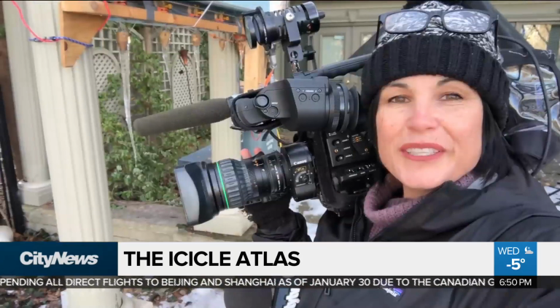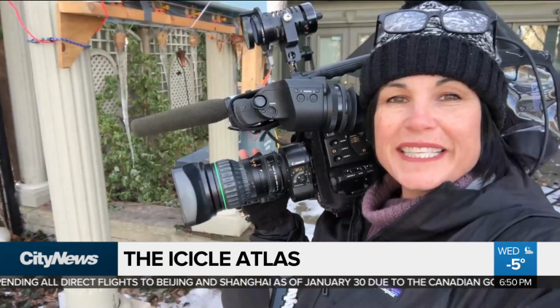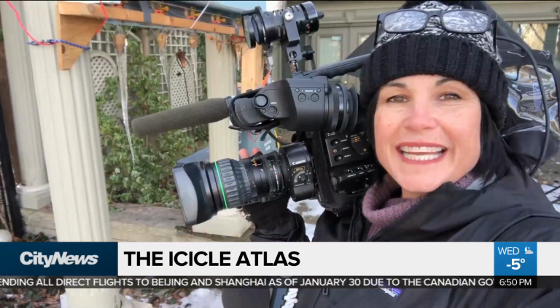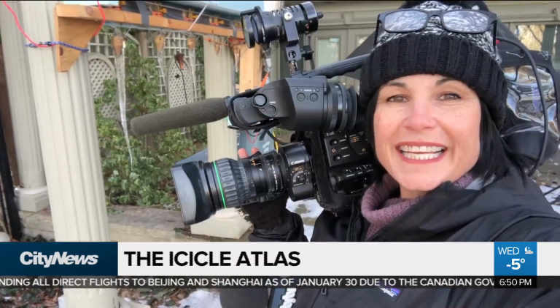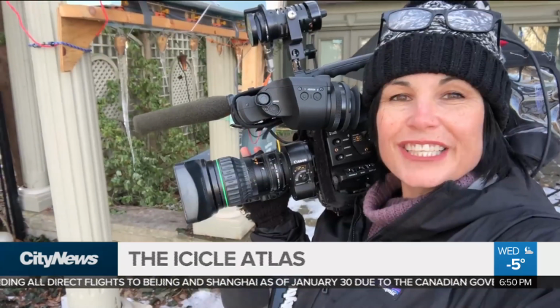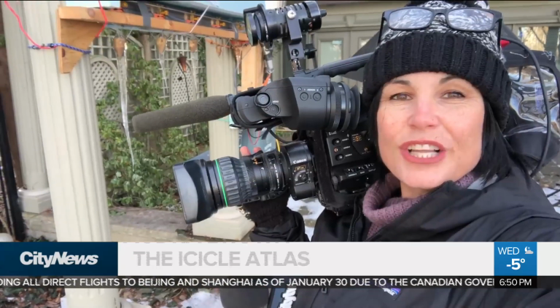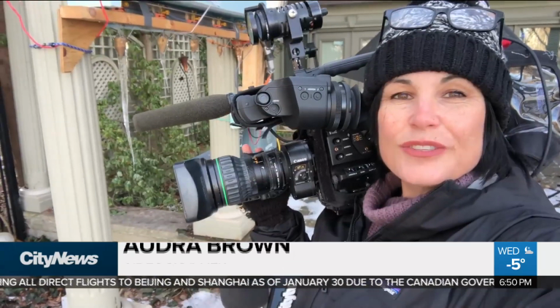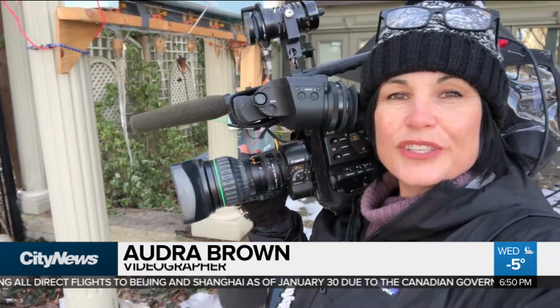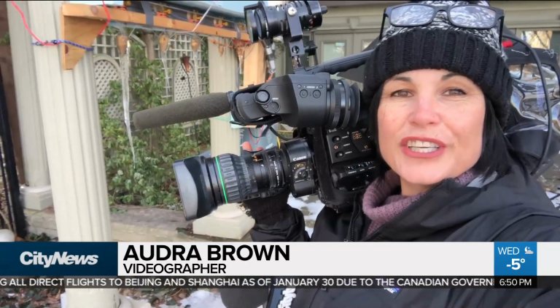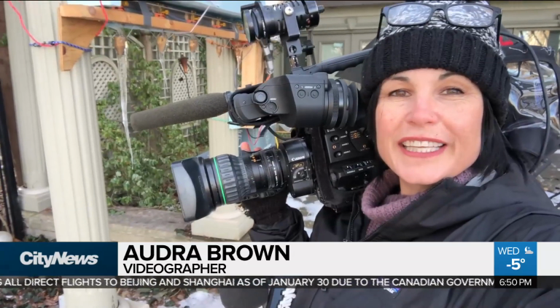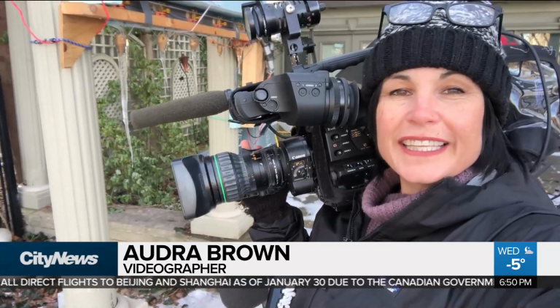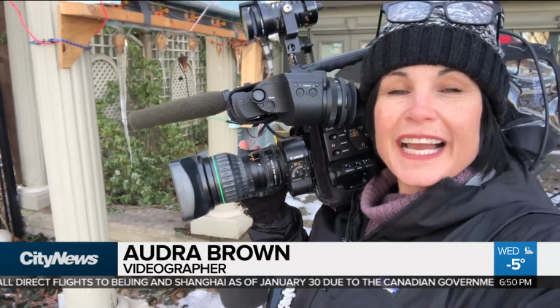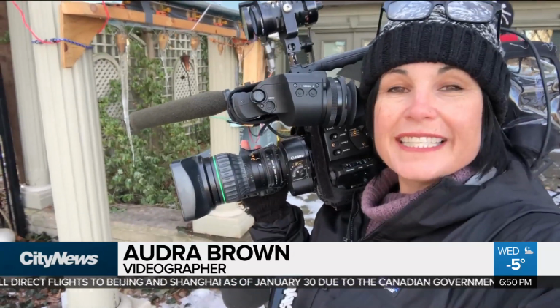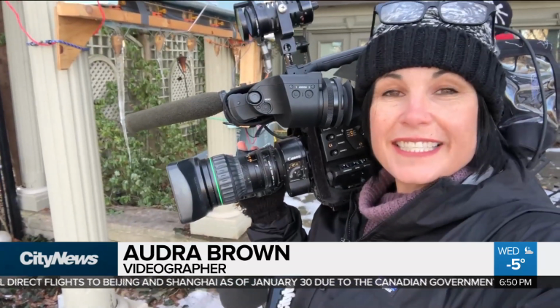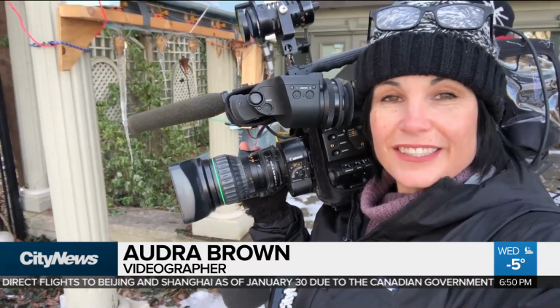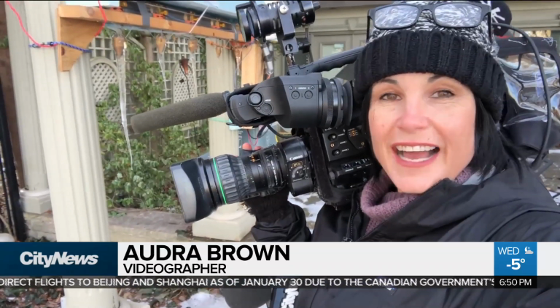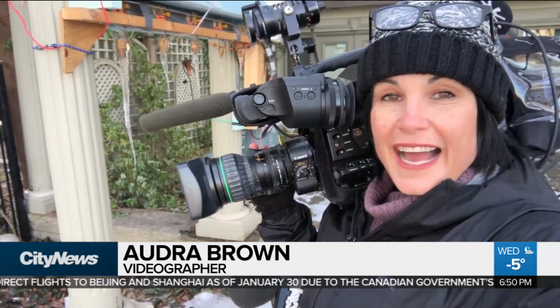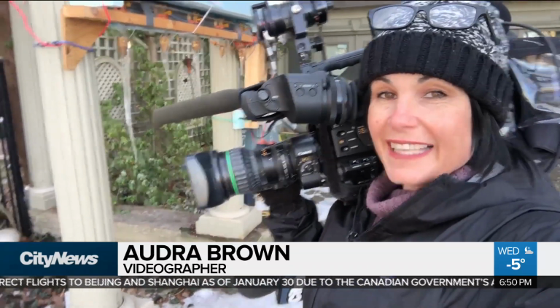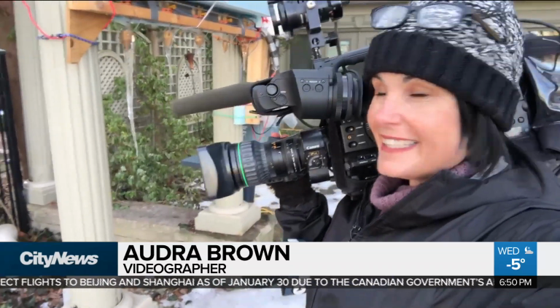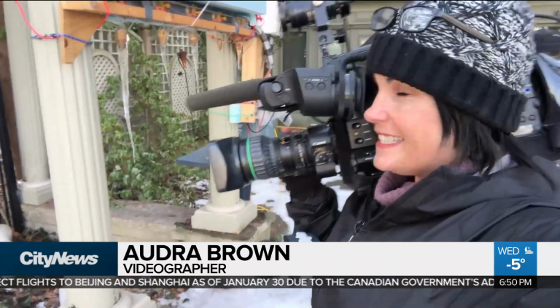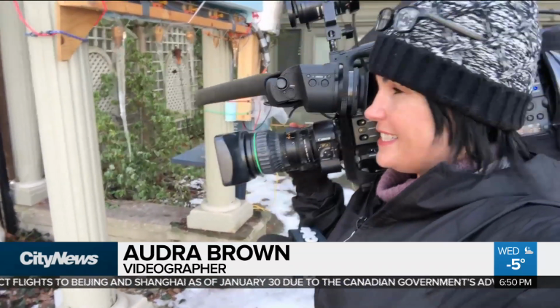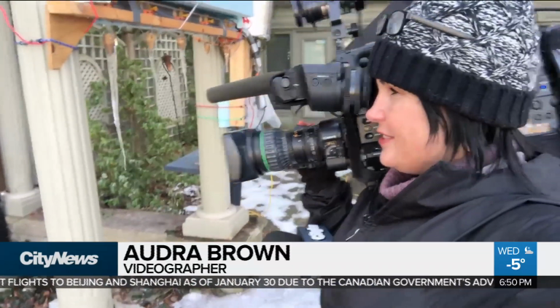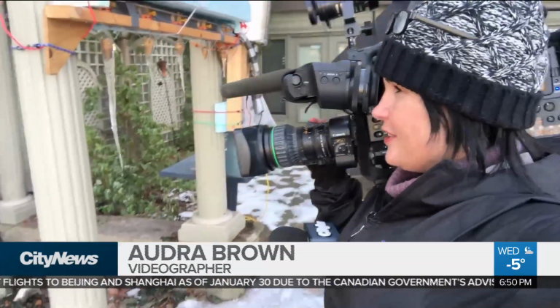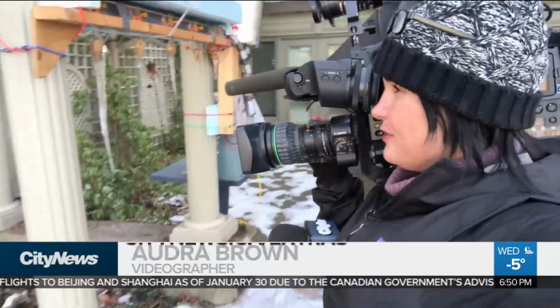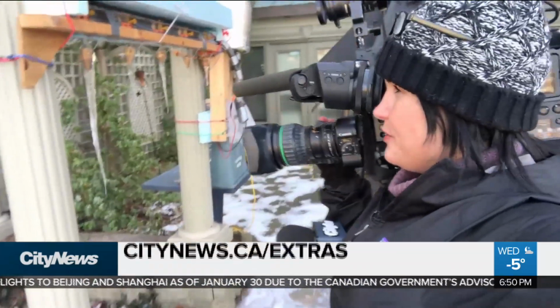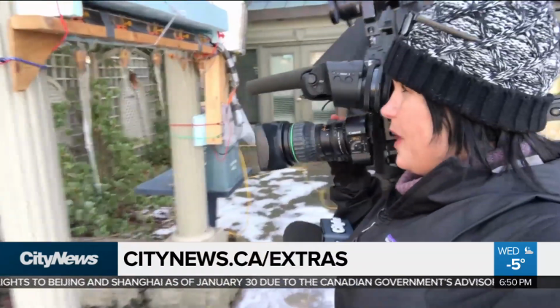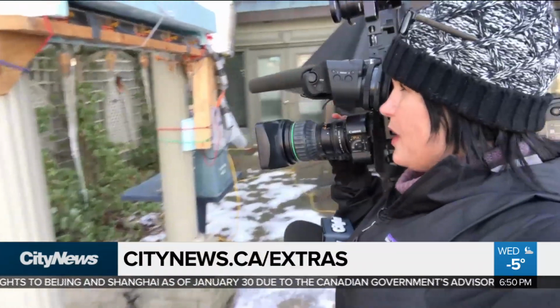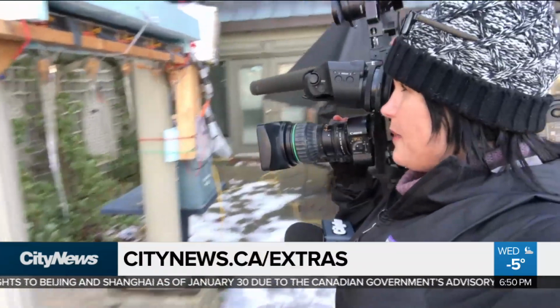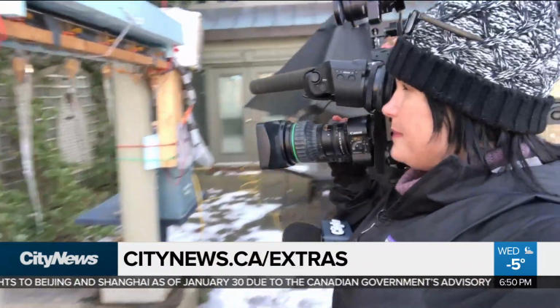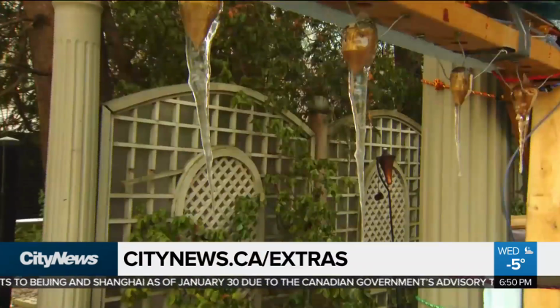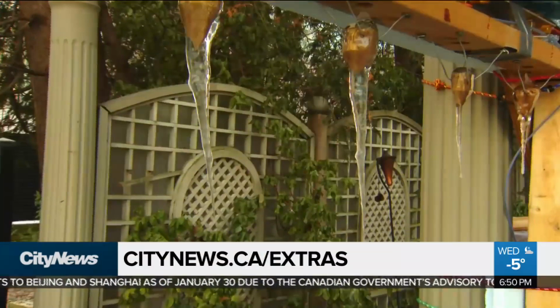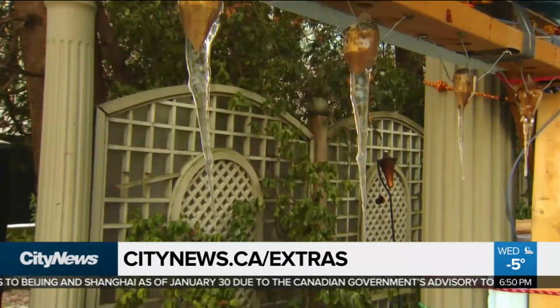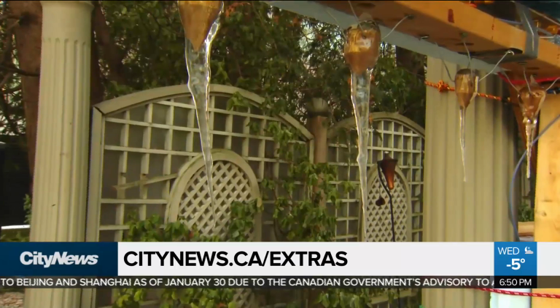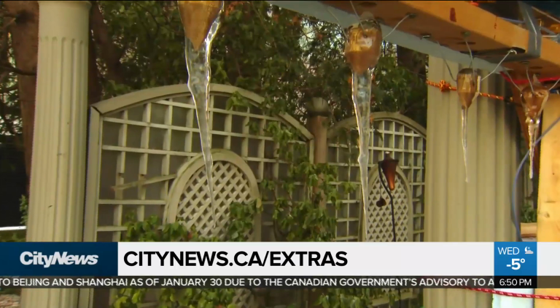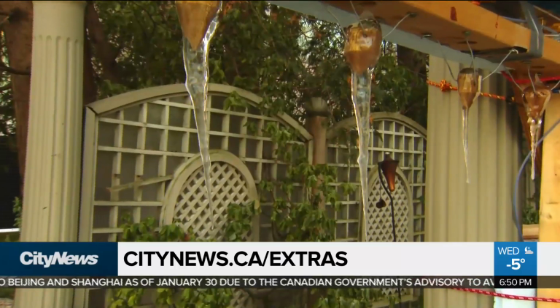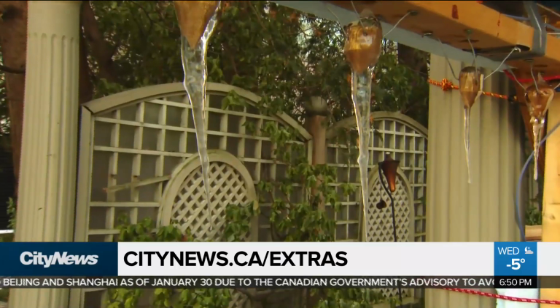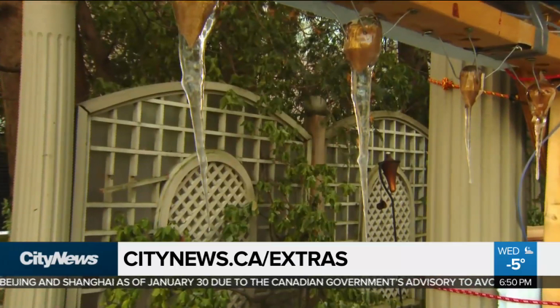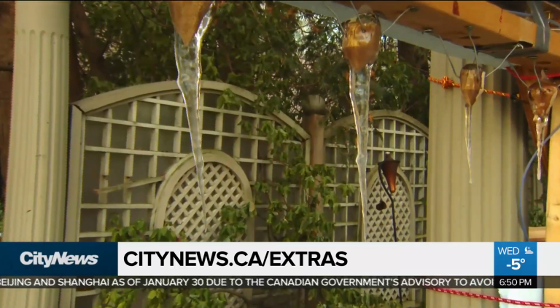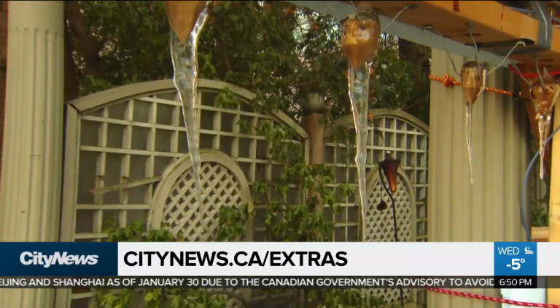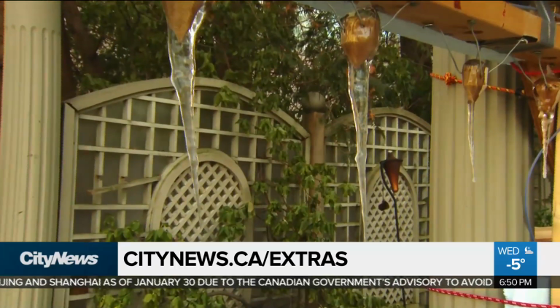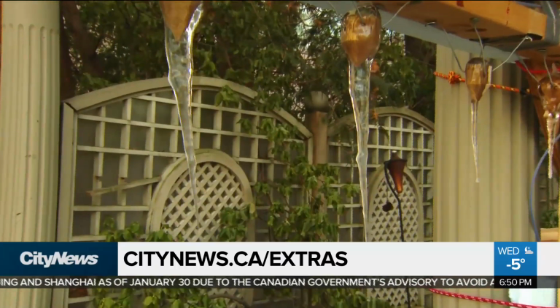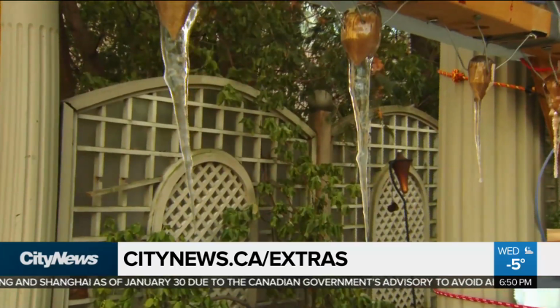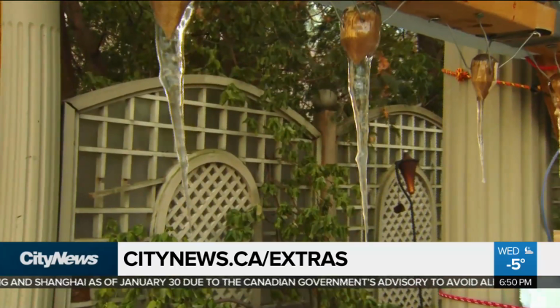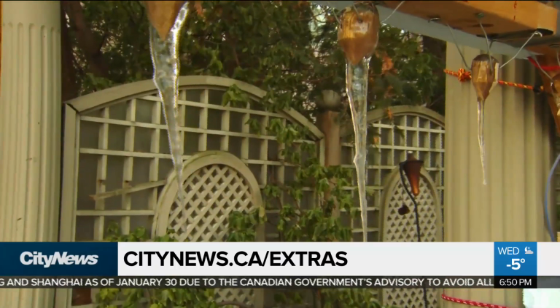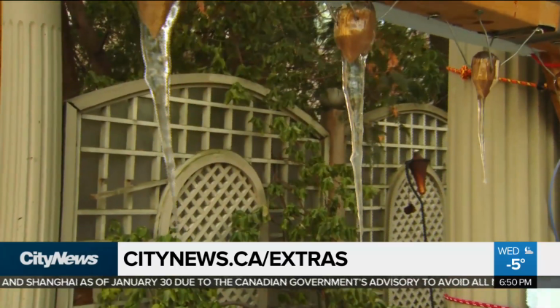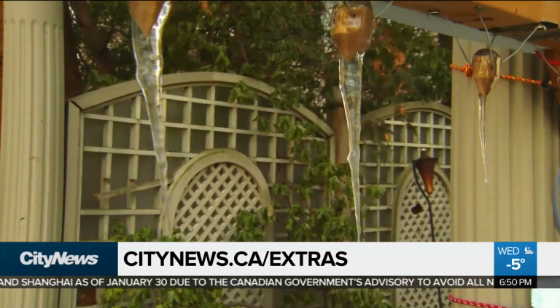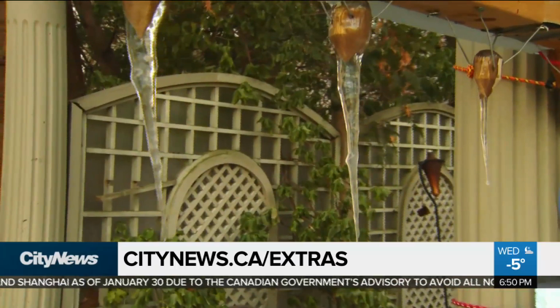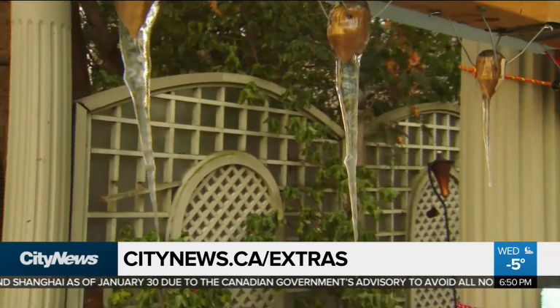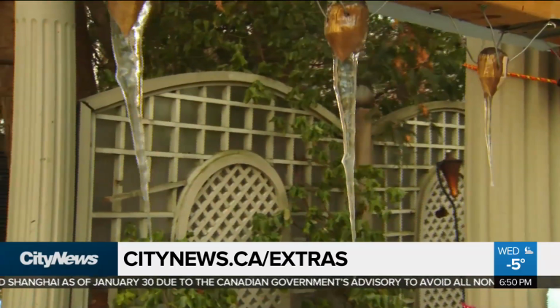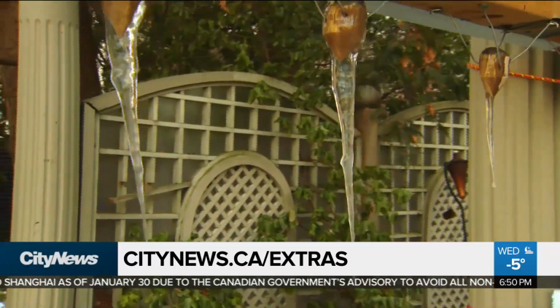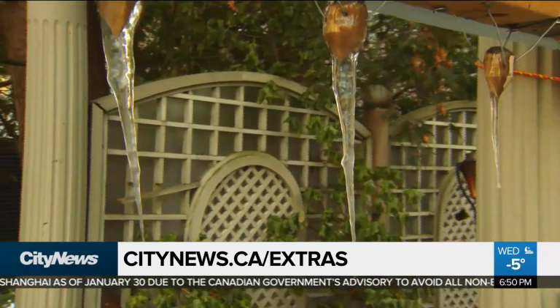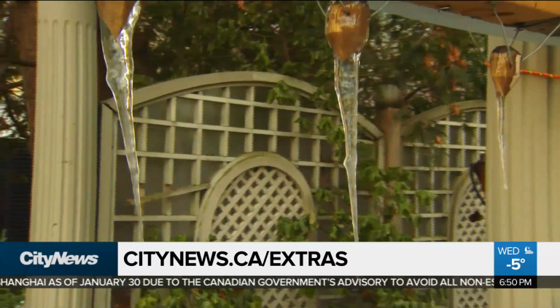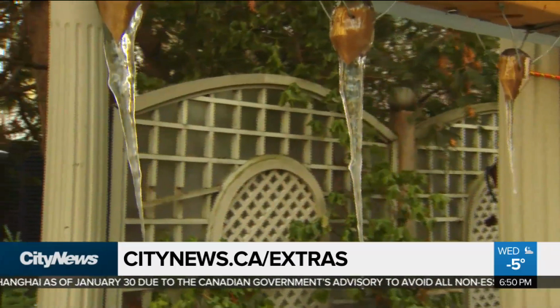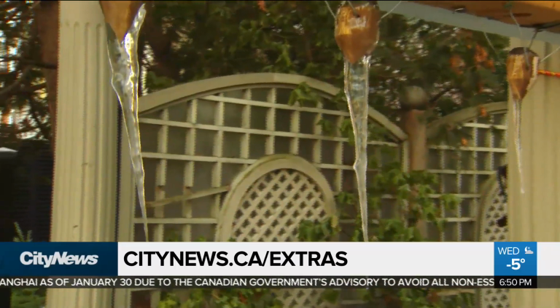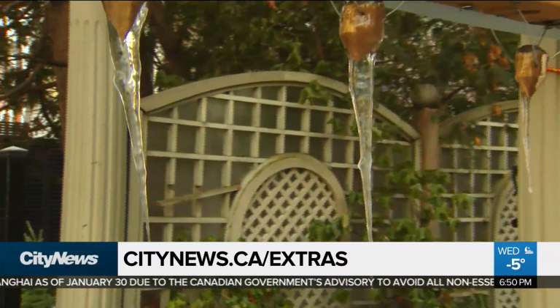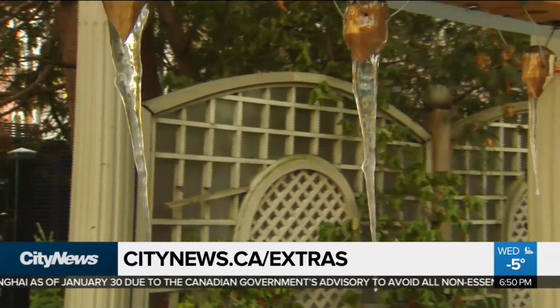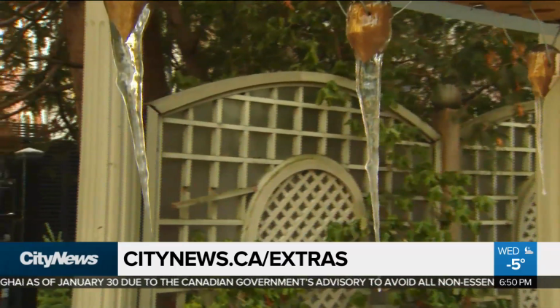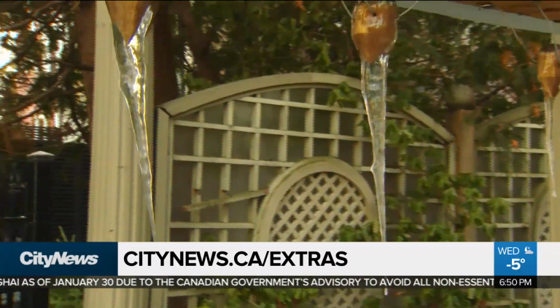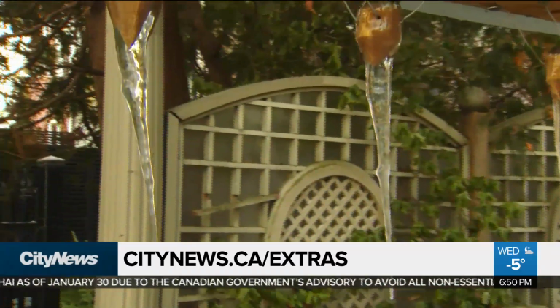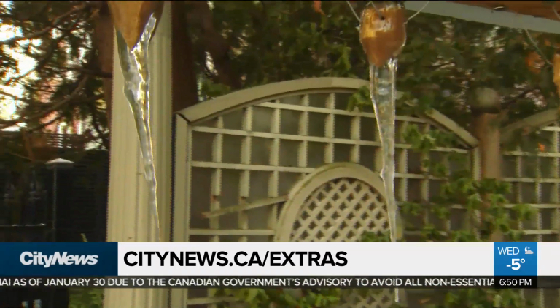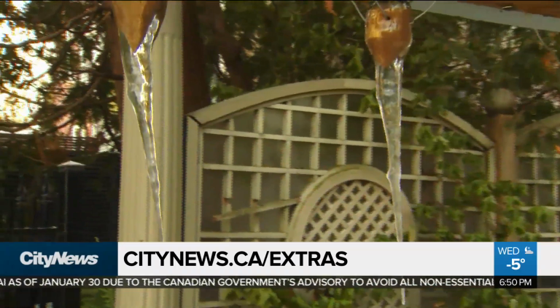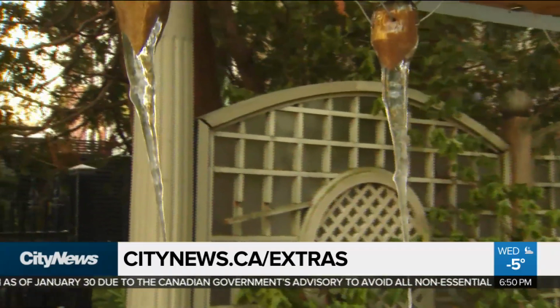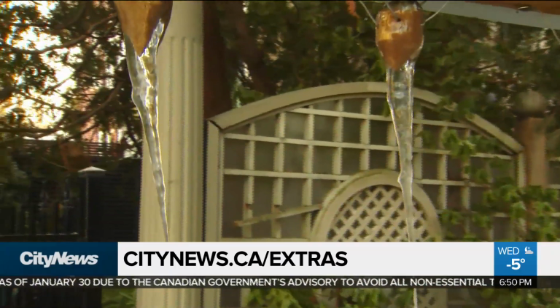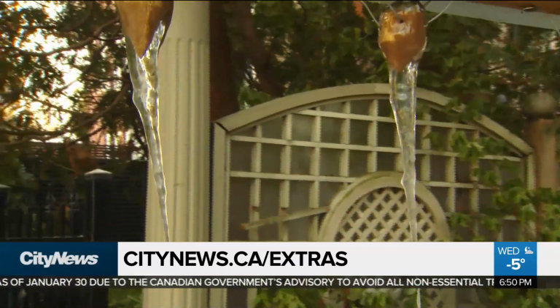To take a closer look at the Icicle Atlas, you can go to our website, citynews.ca slash extras. In Toronto, Audra Brown, City News.